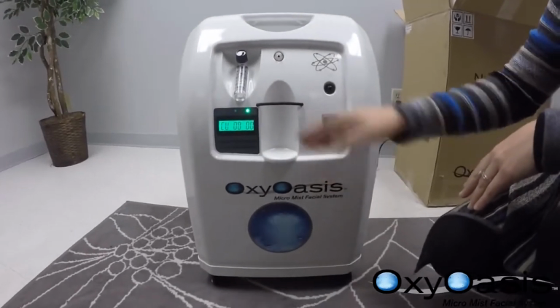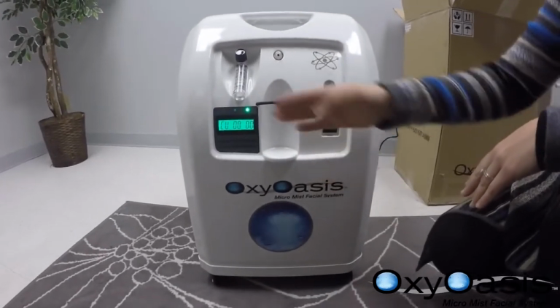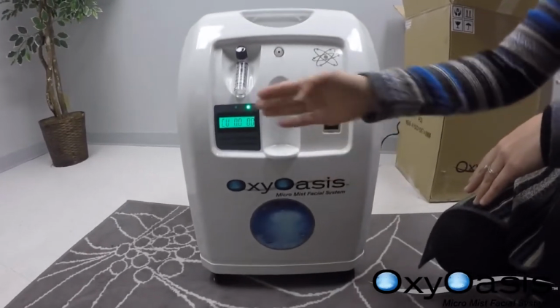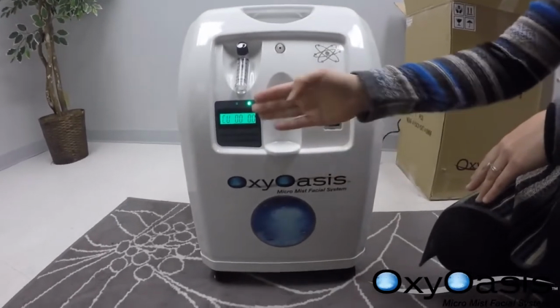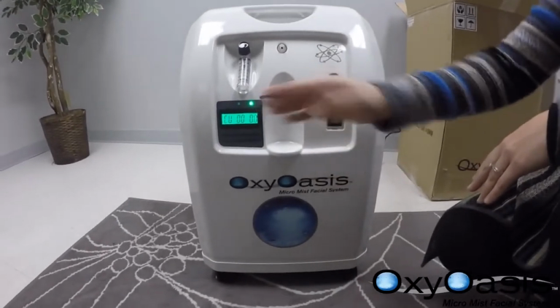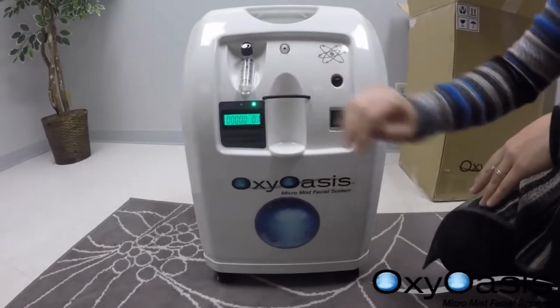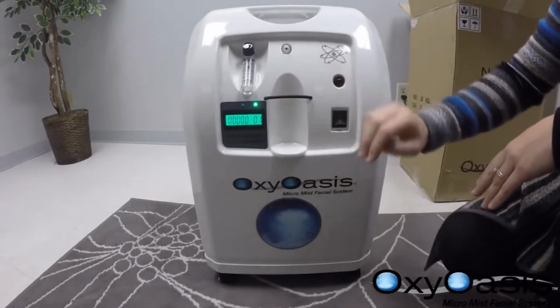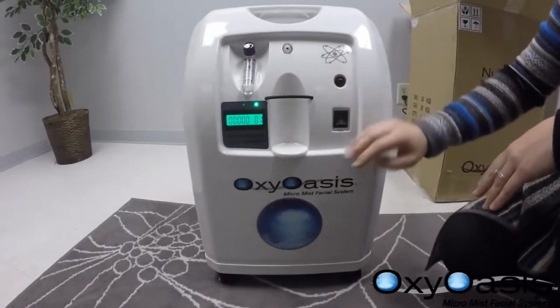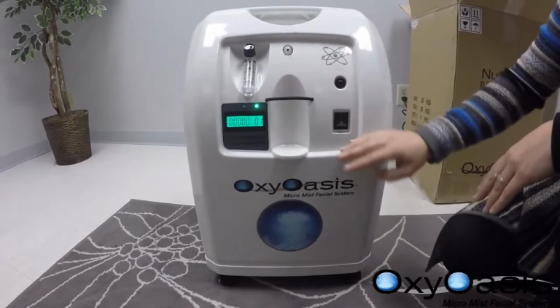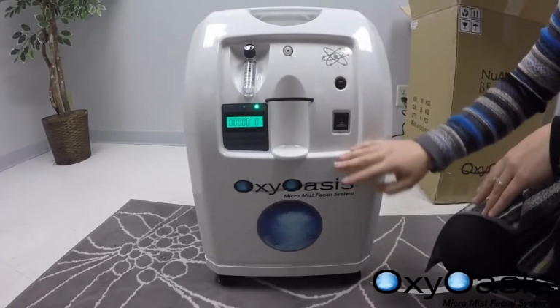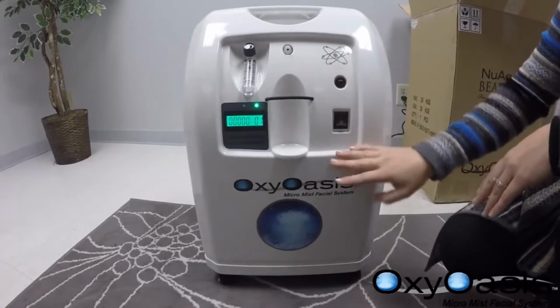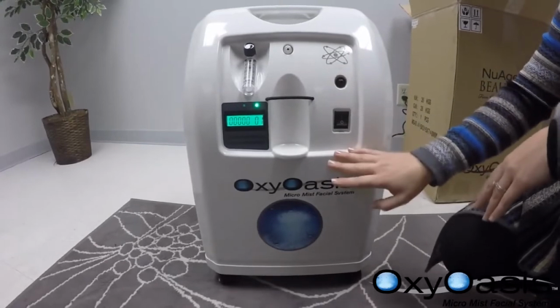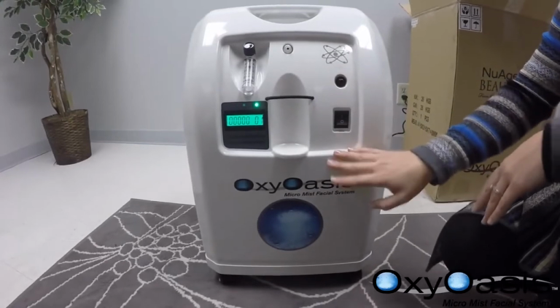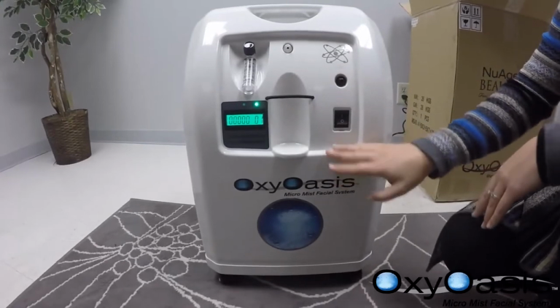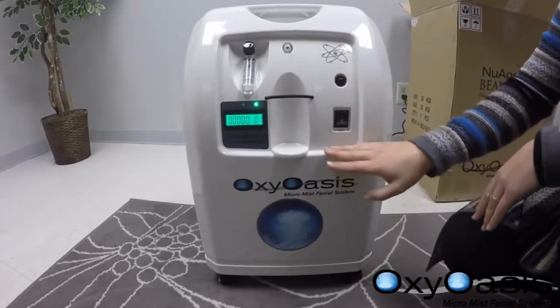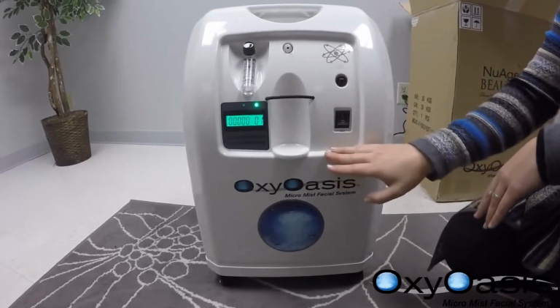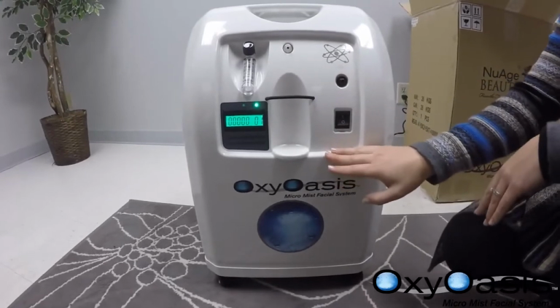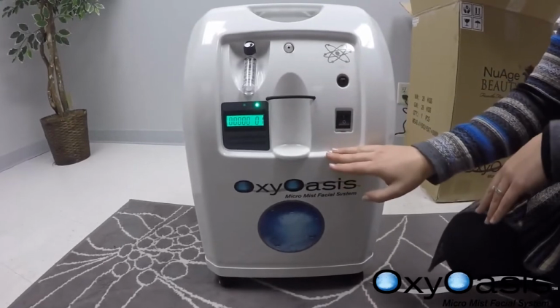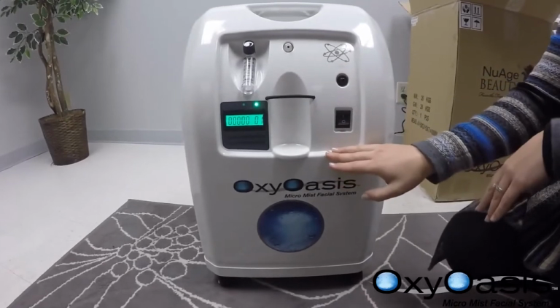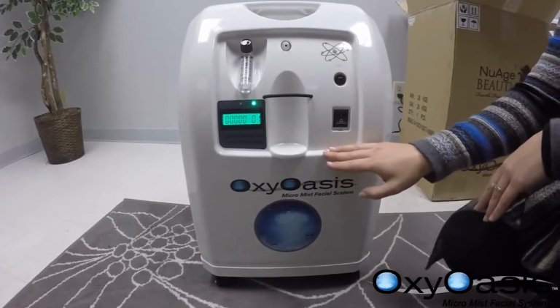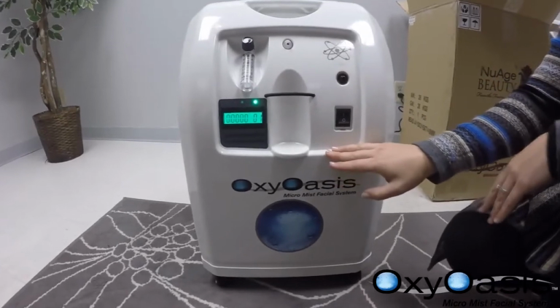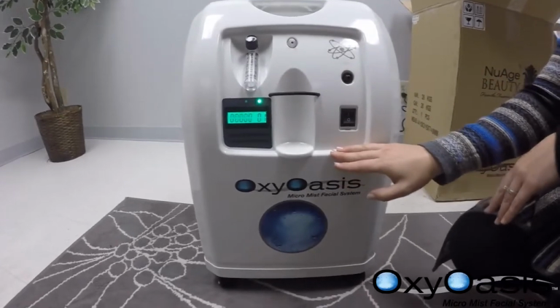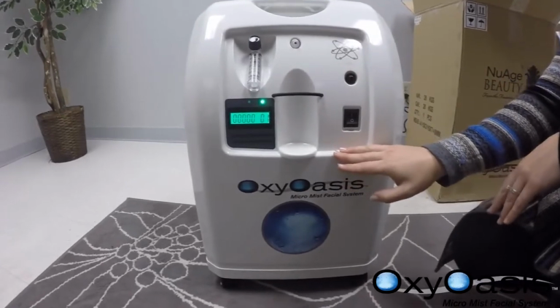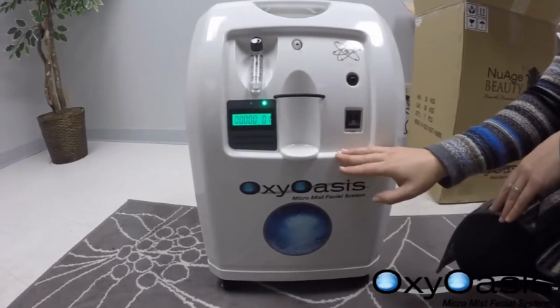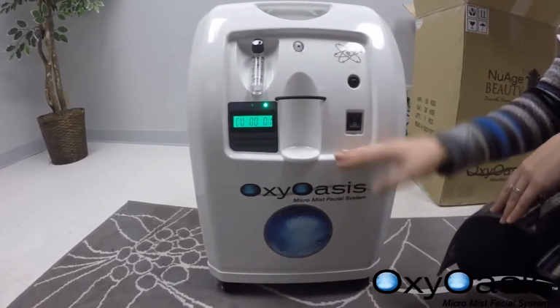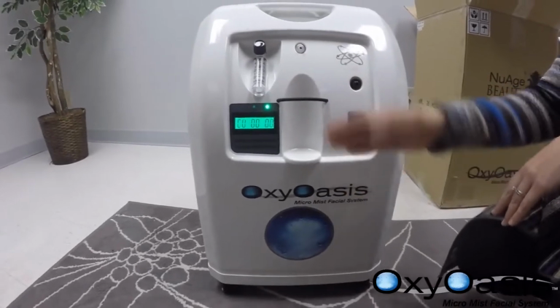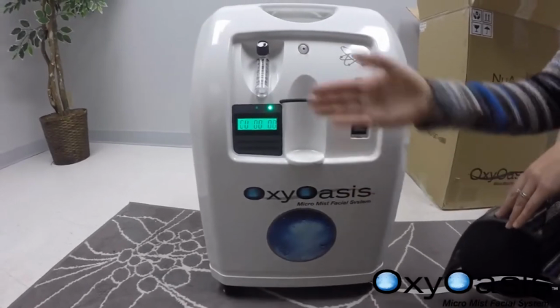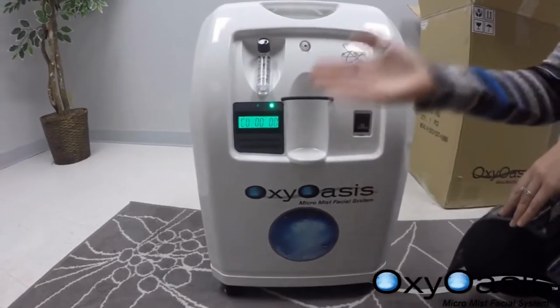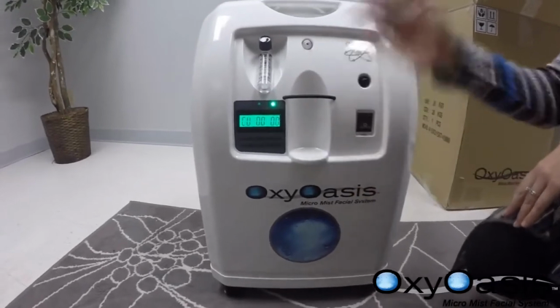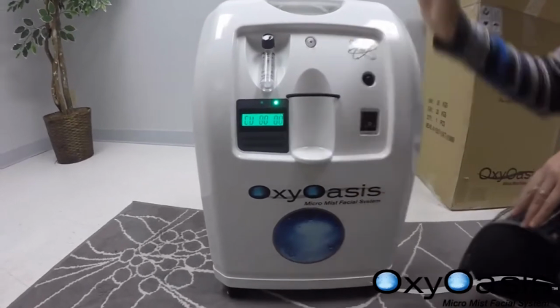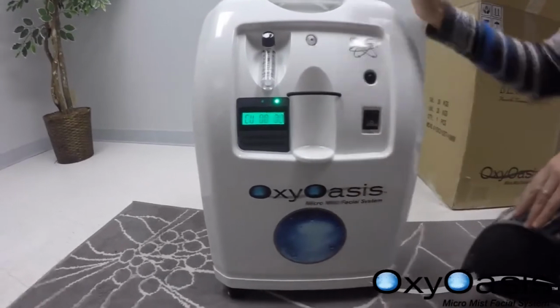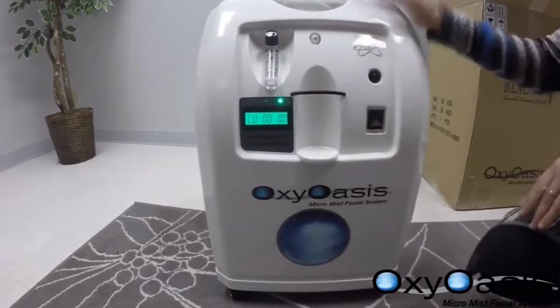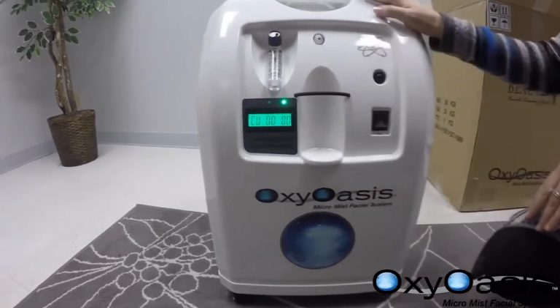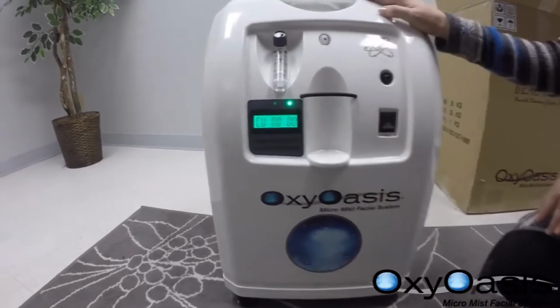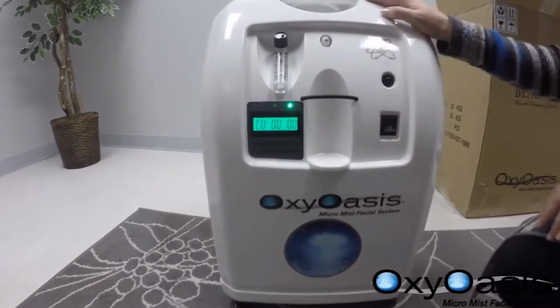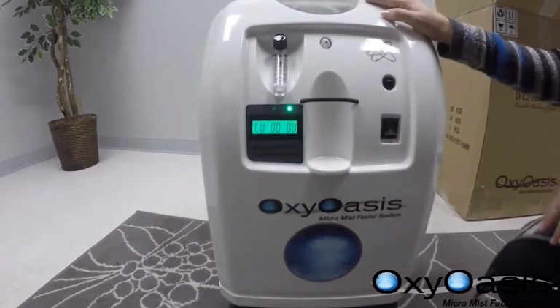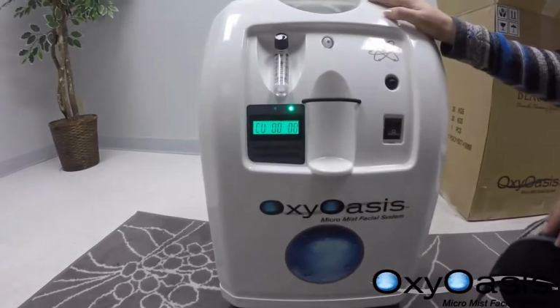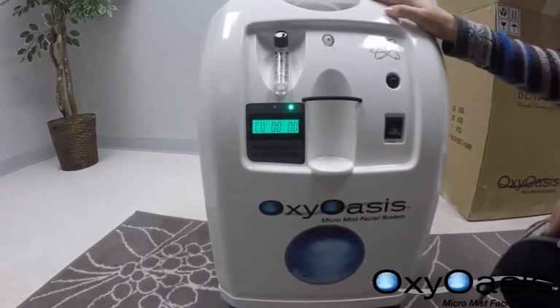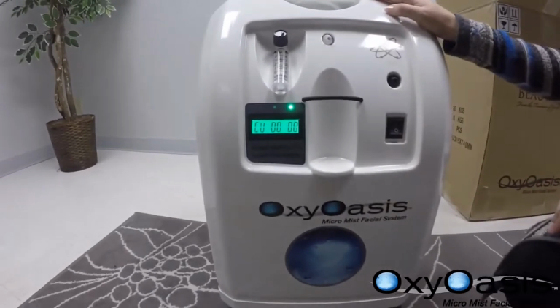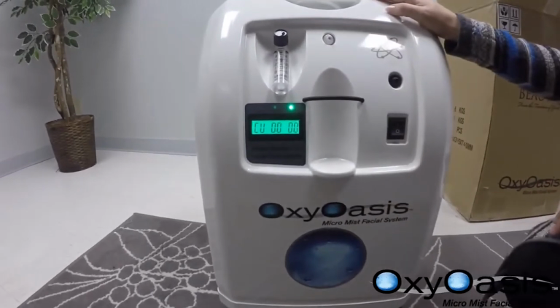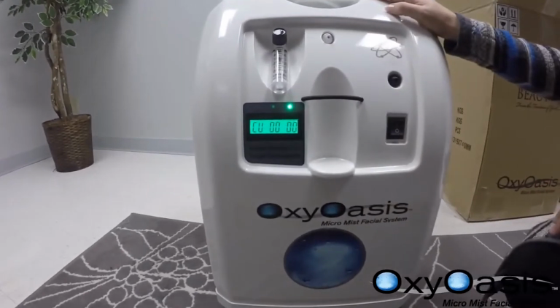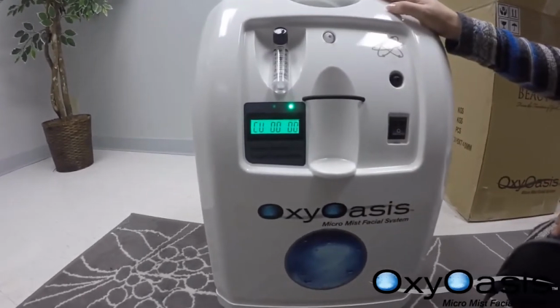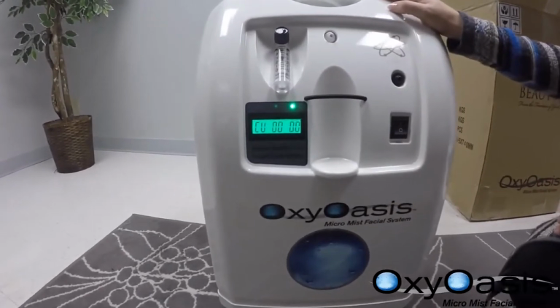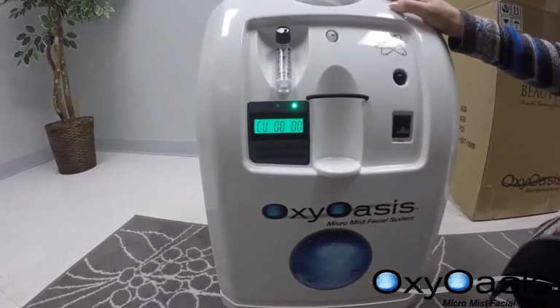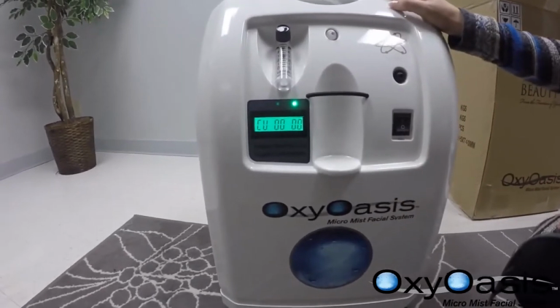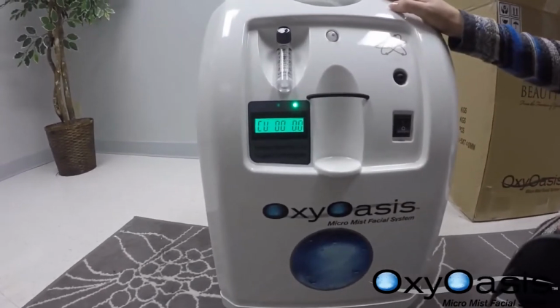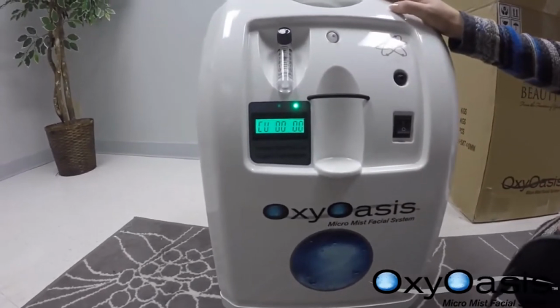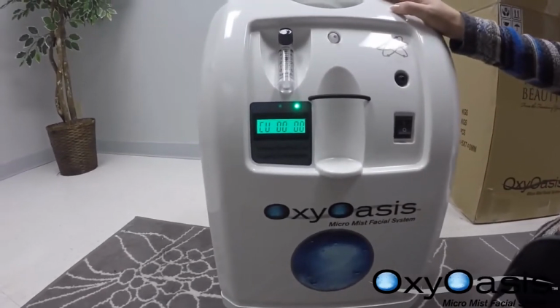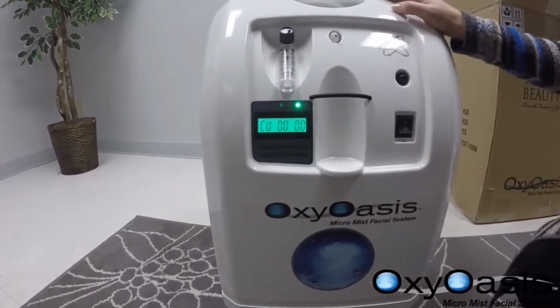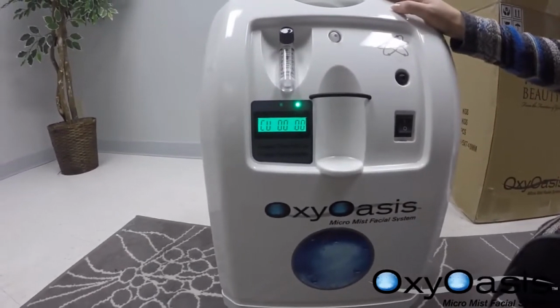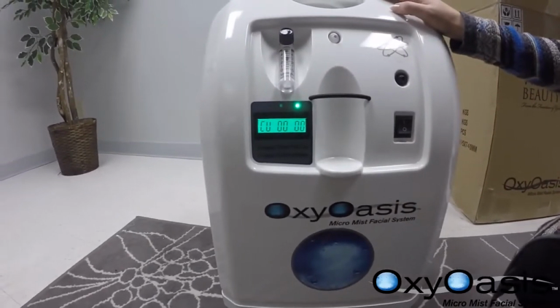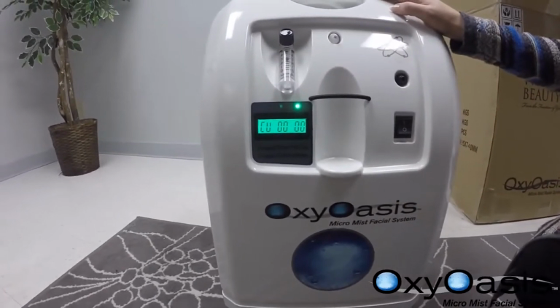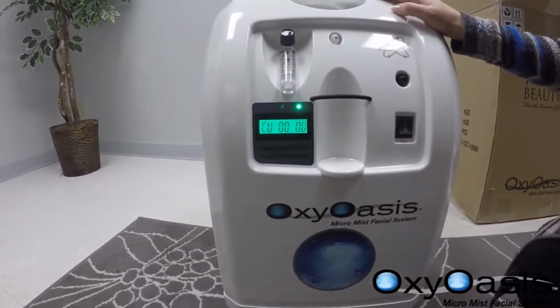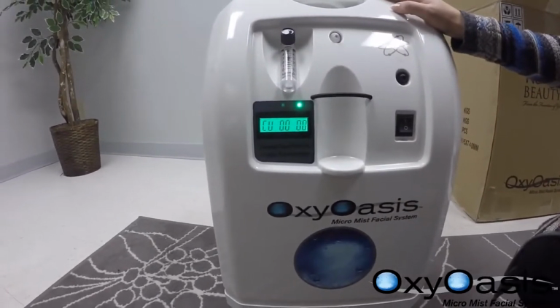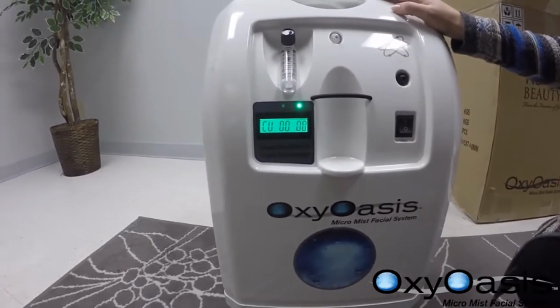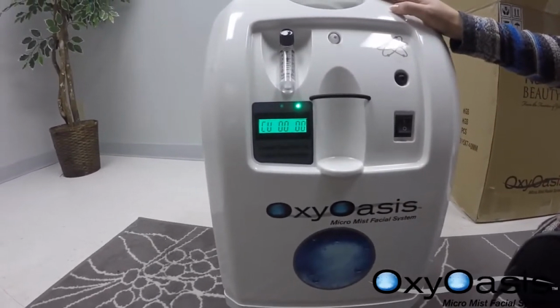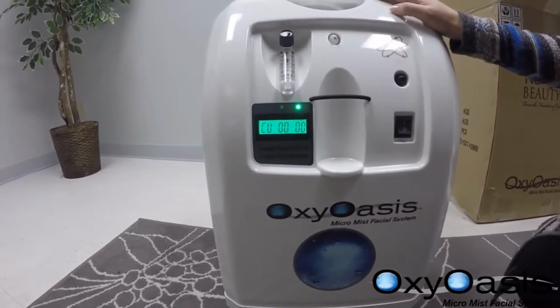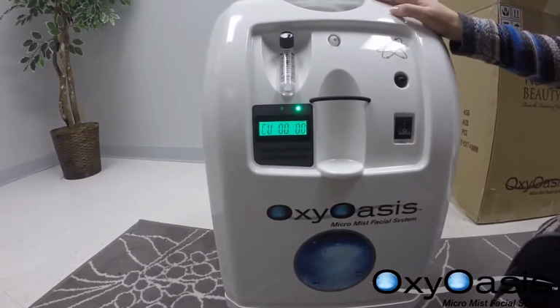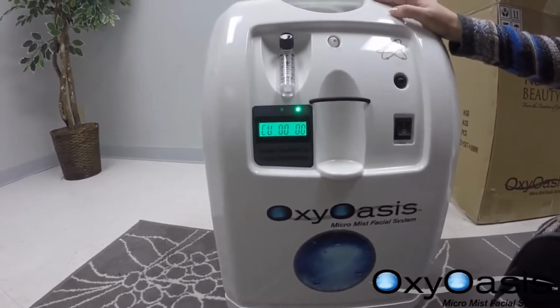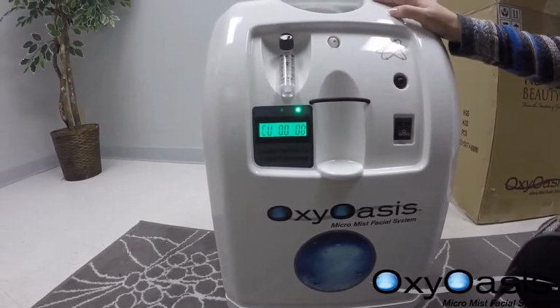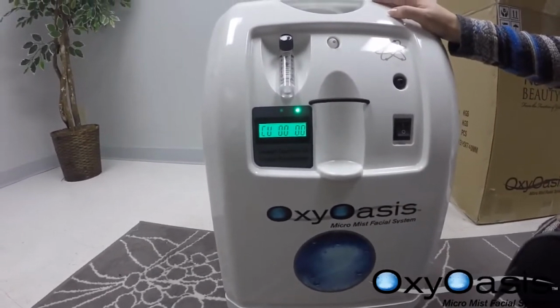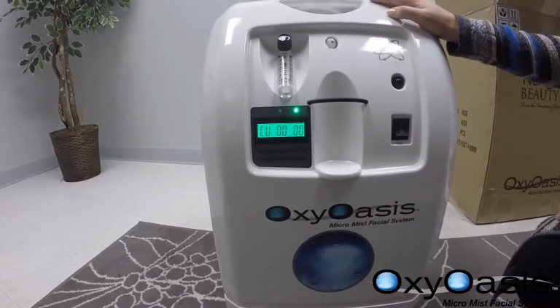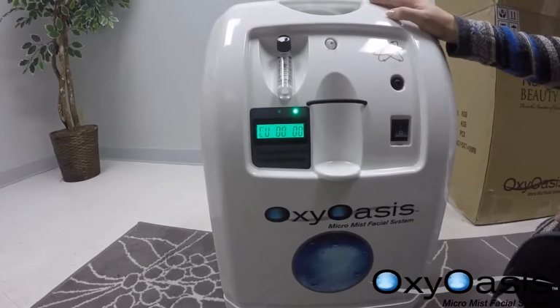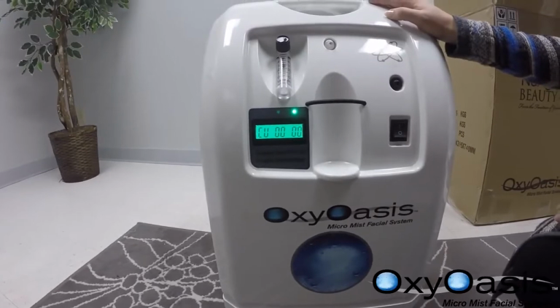The counter is never at zero when you receive your brand new machine, as we QC here in Minnesota.